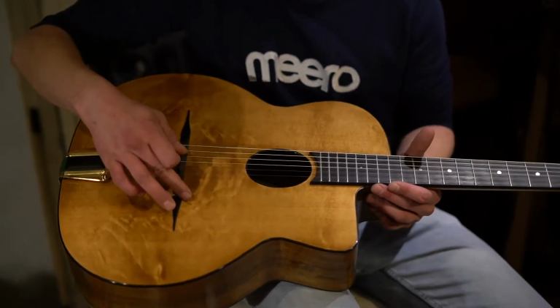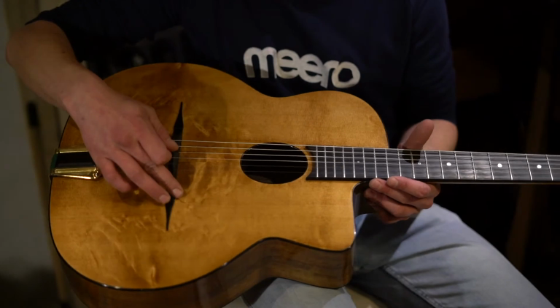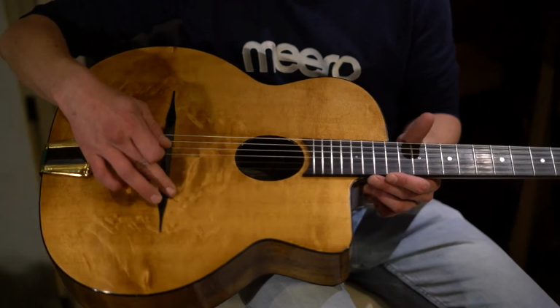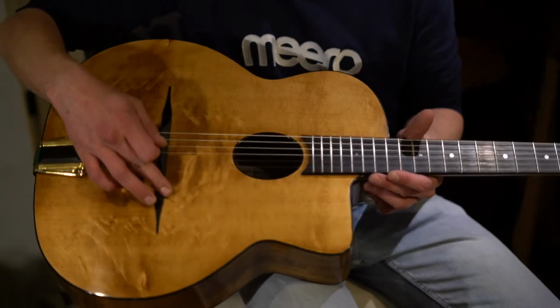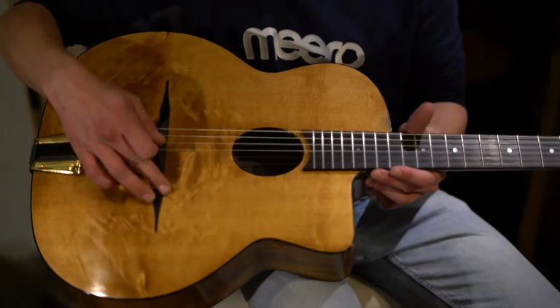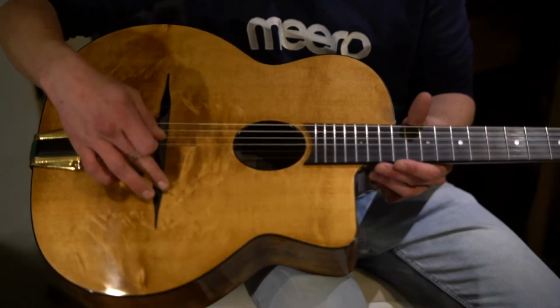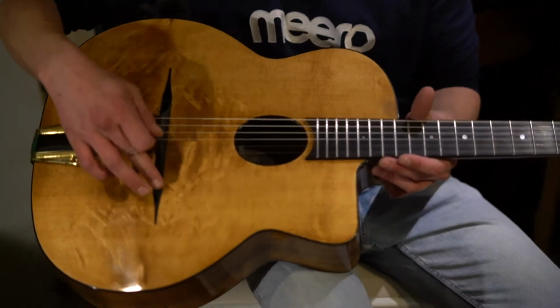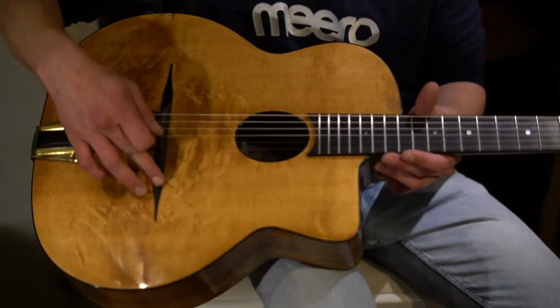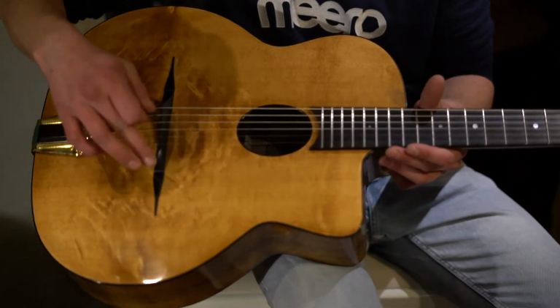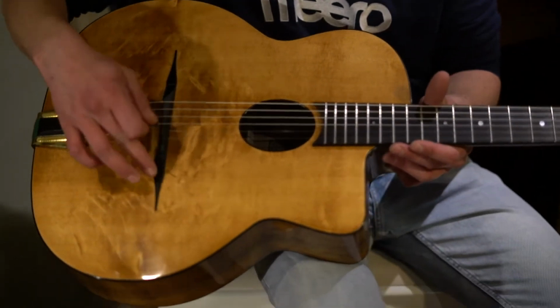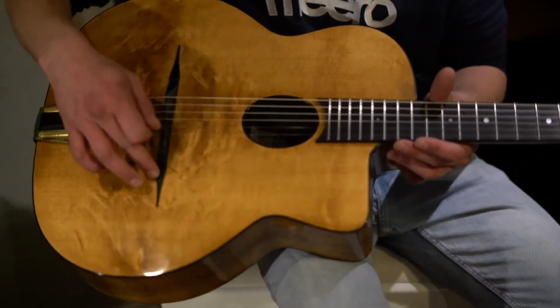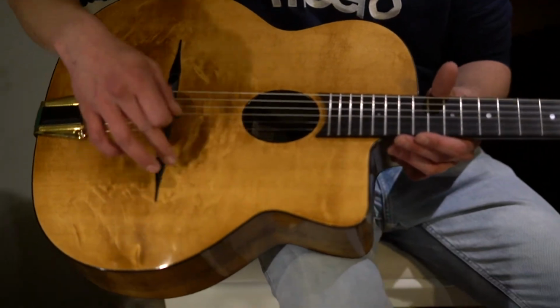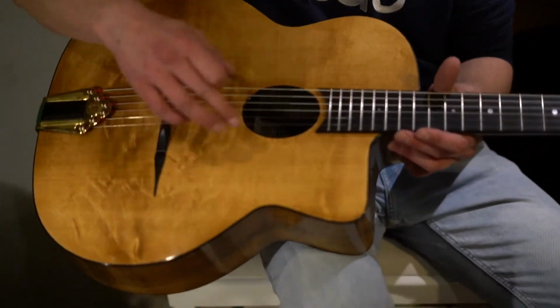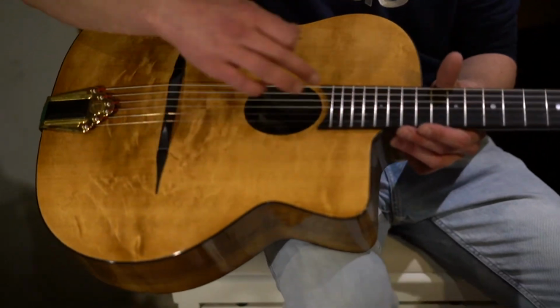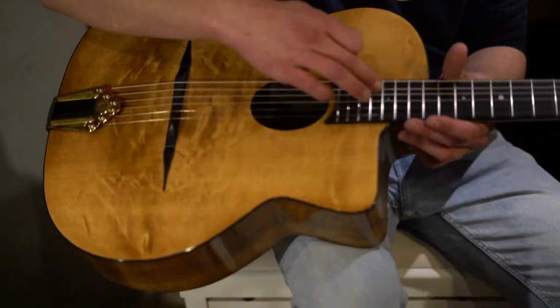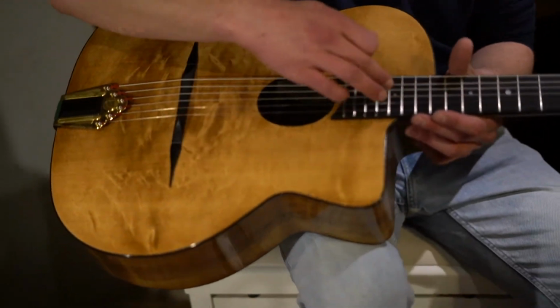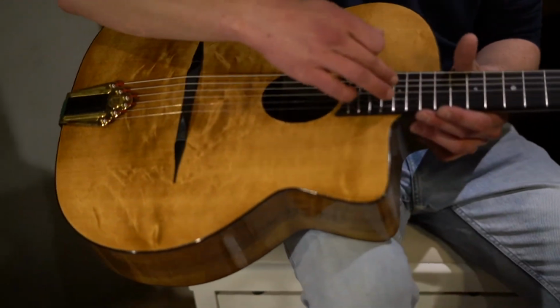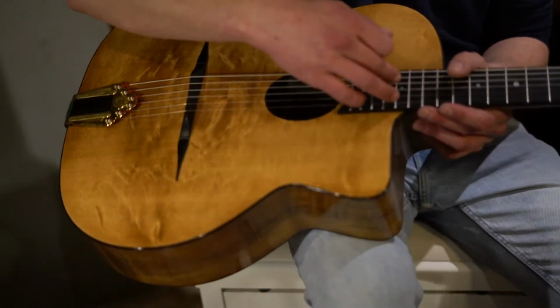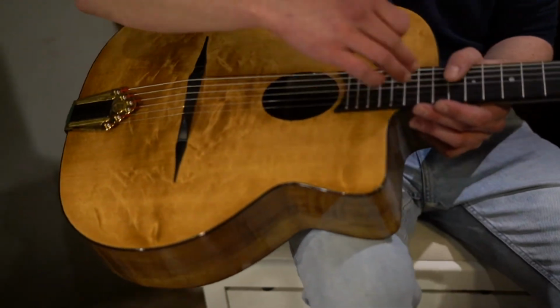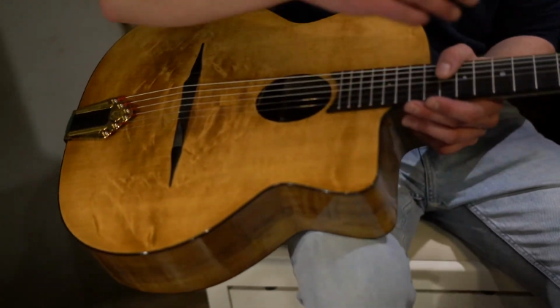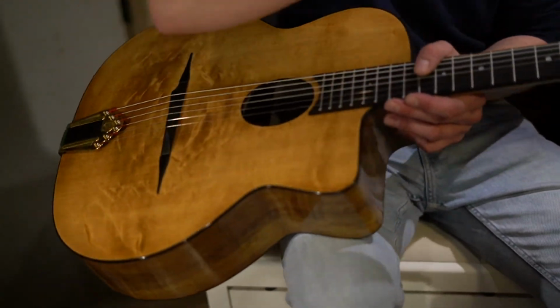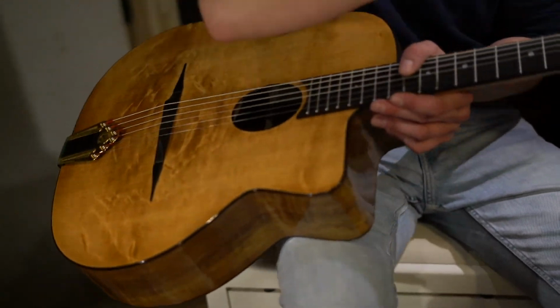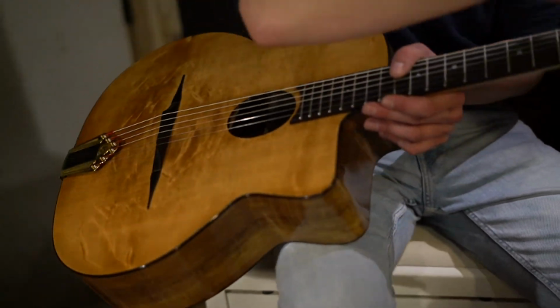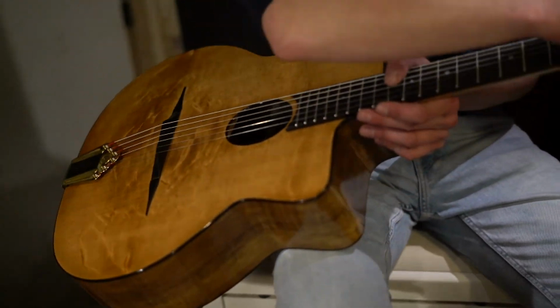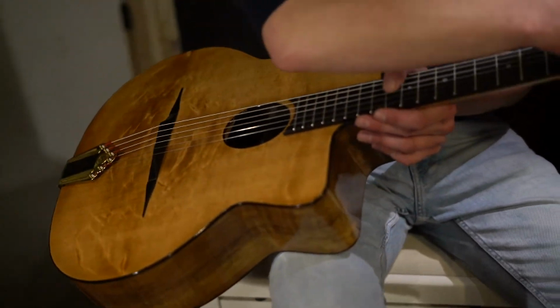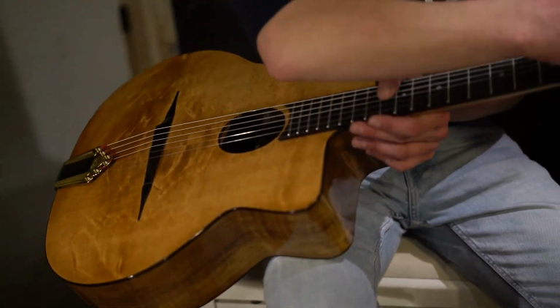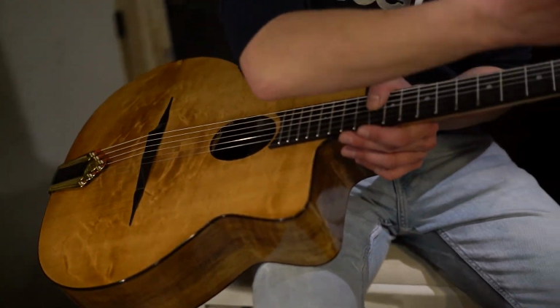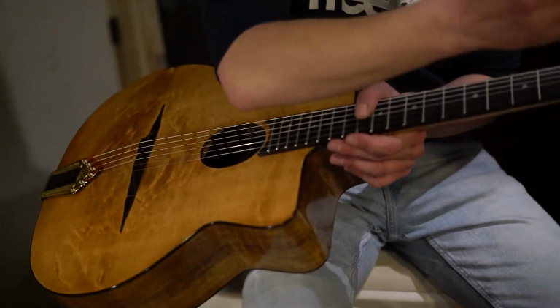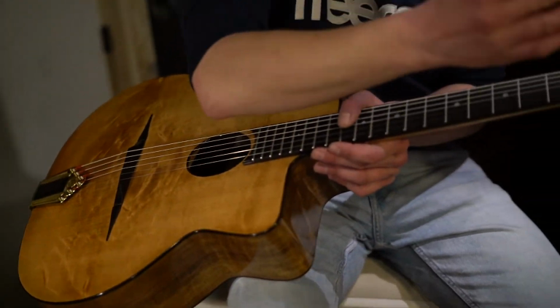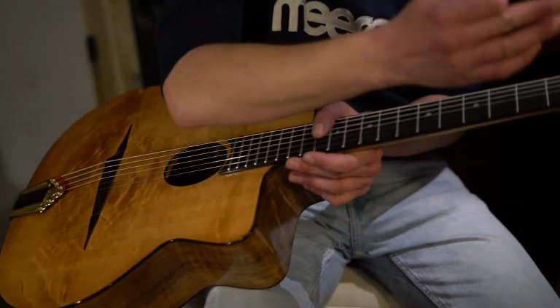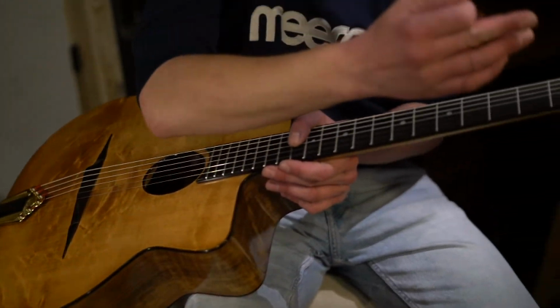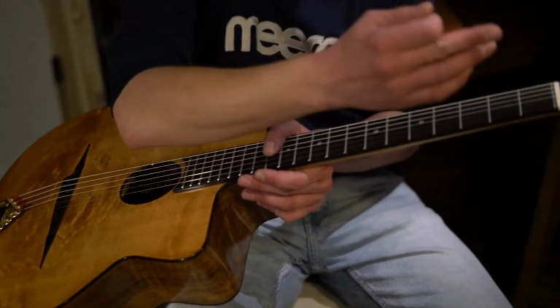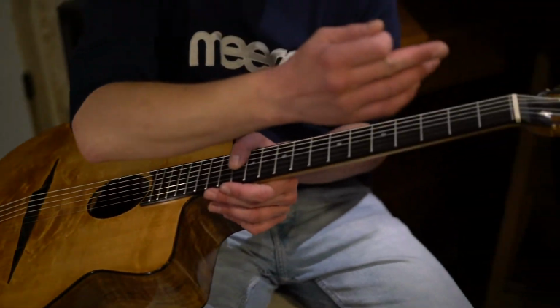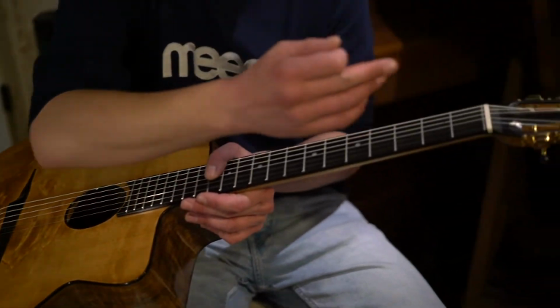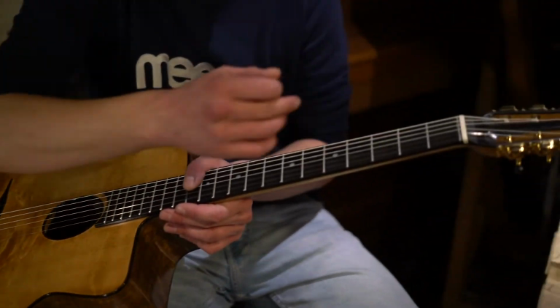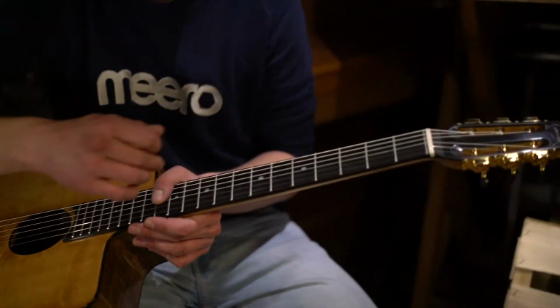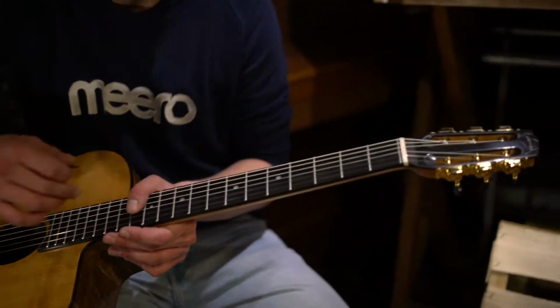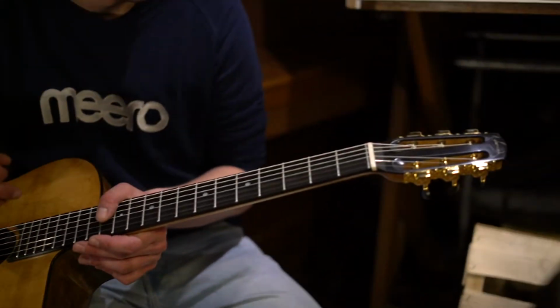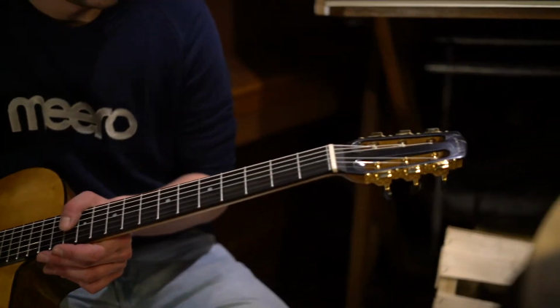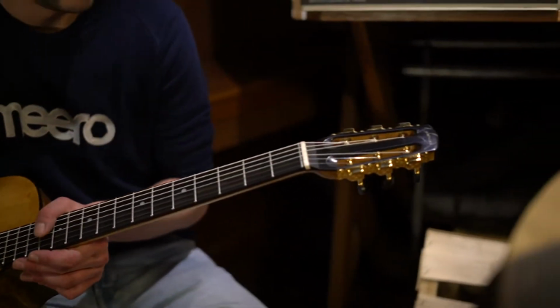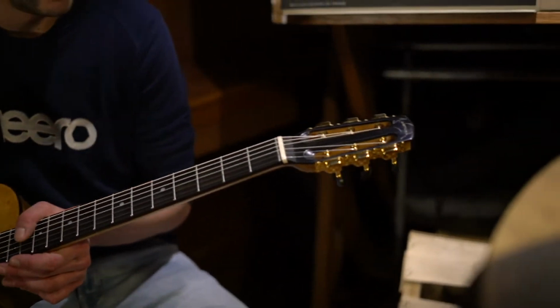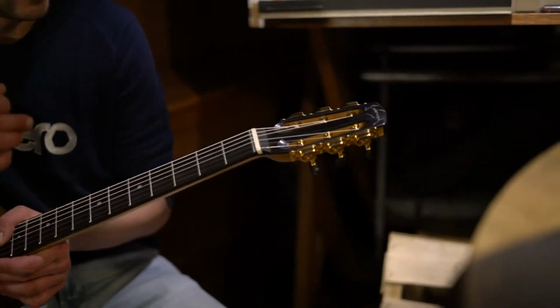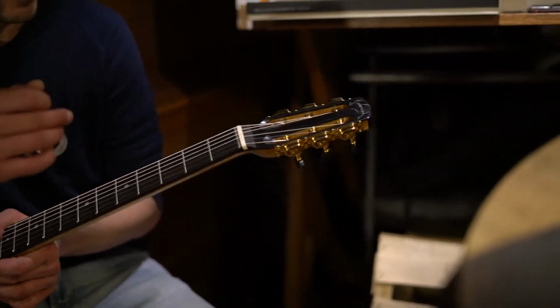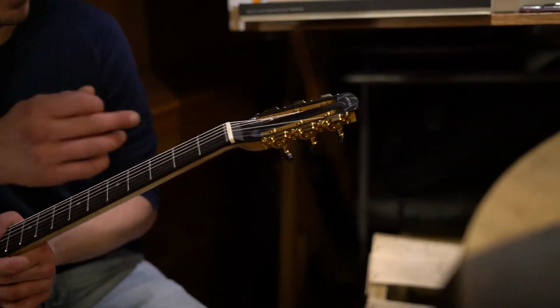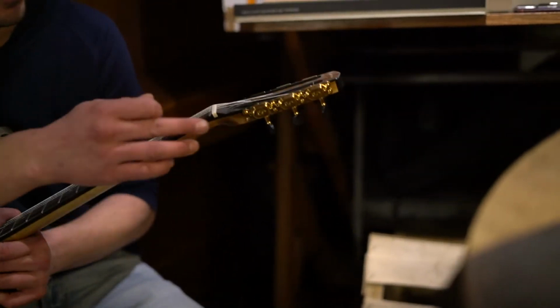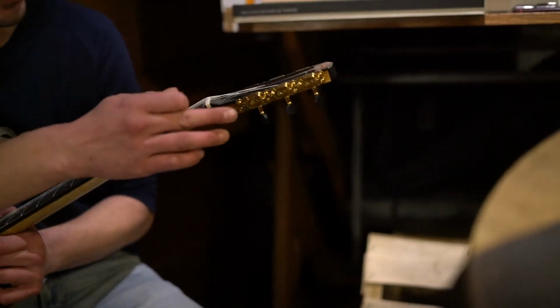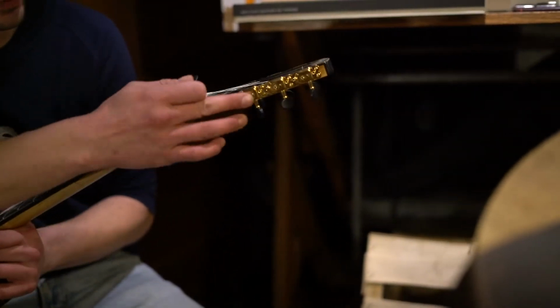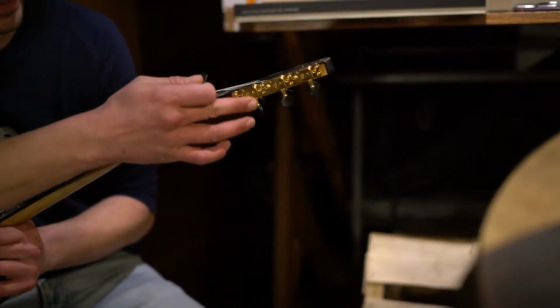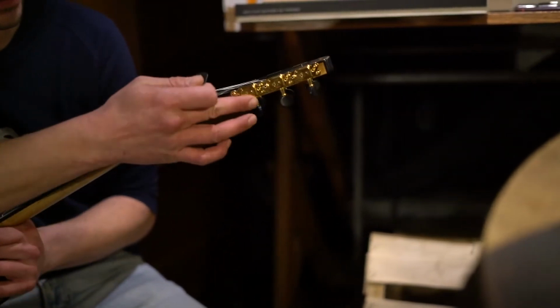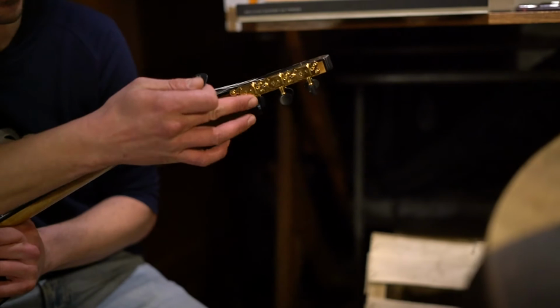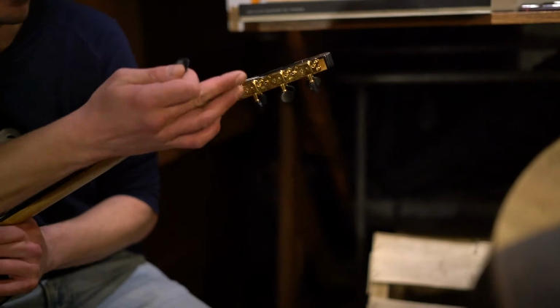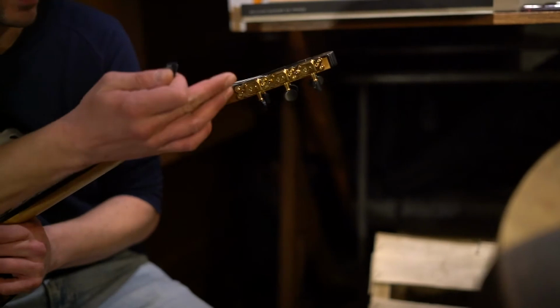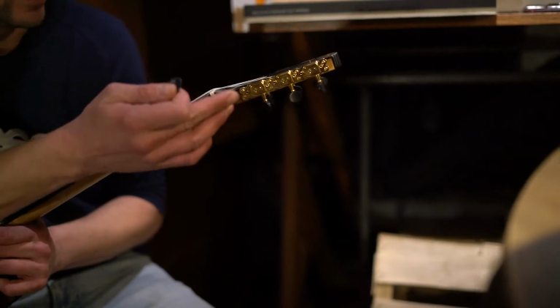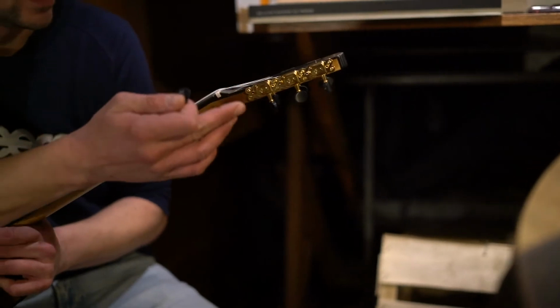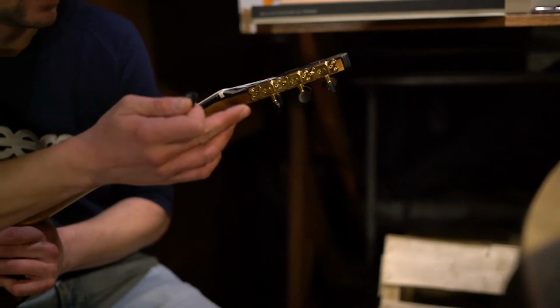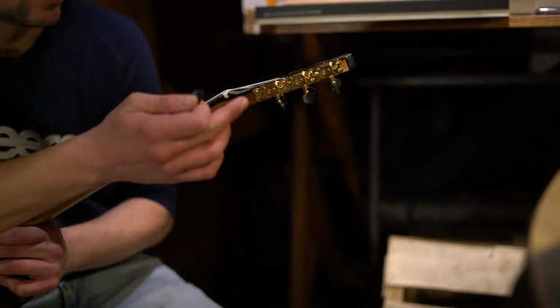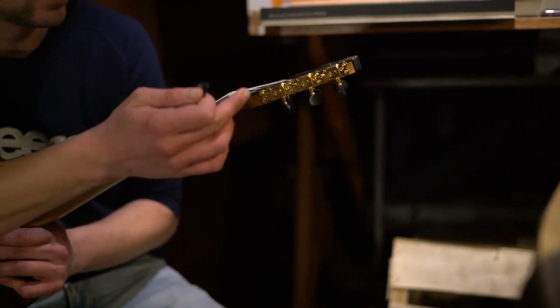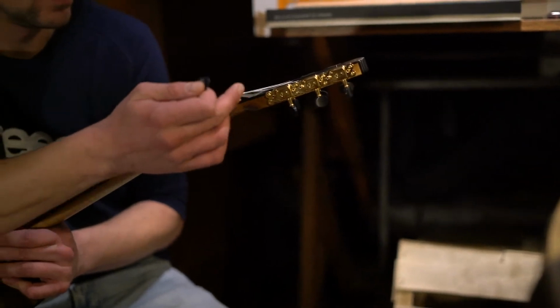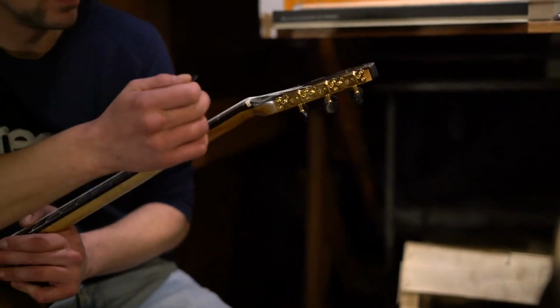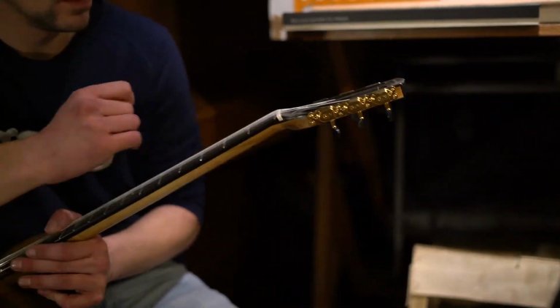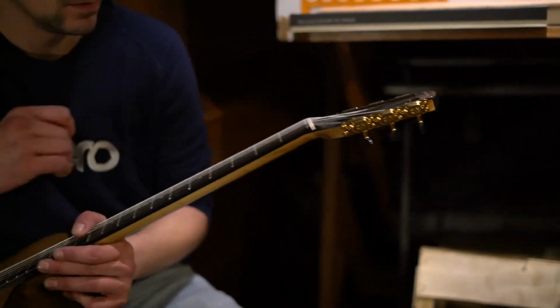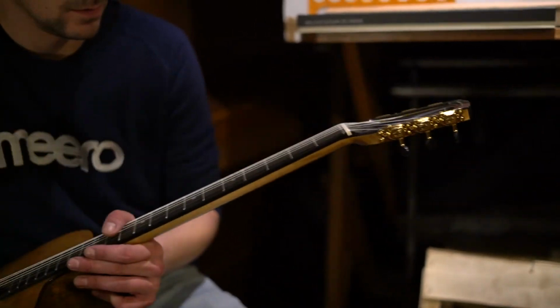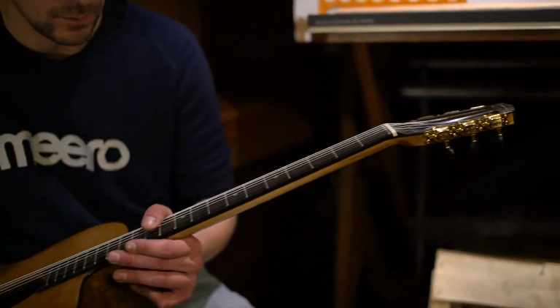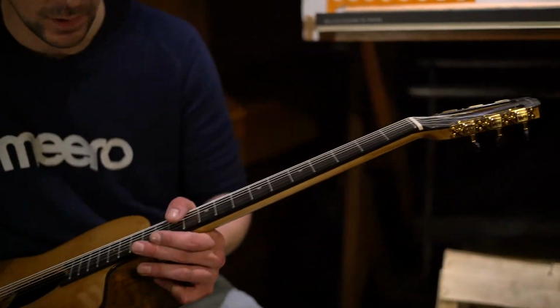Traditional ebony bridge, ebony fingerboard, ebony headstock veneer, ebony tuner buttons — there you go.